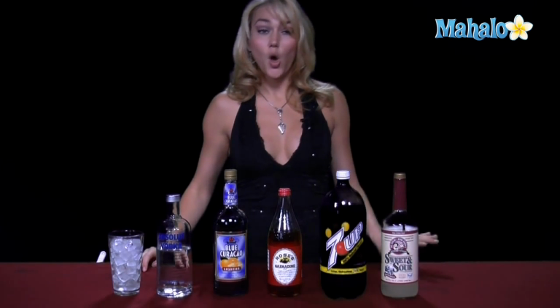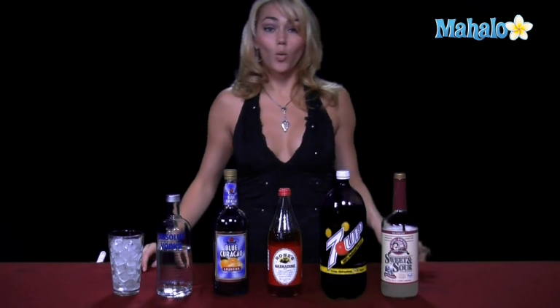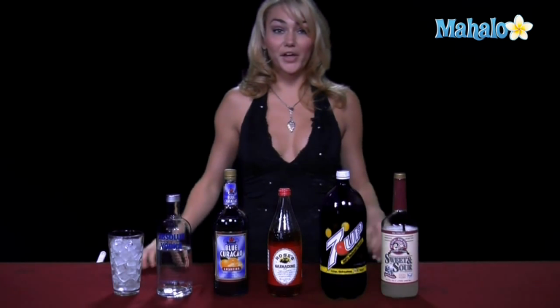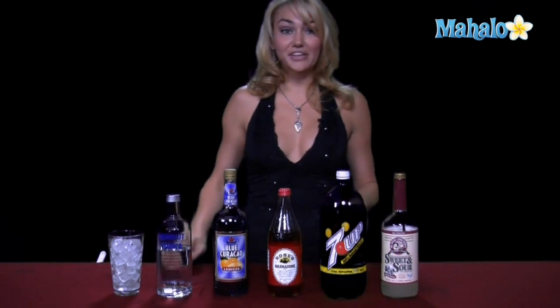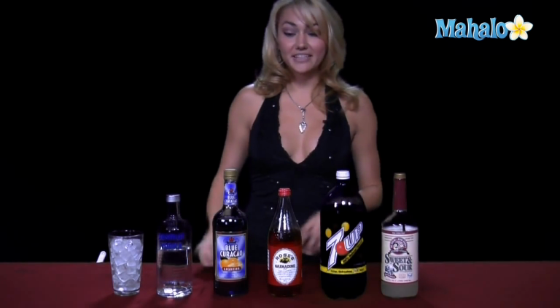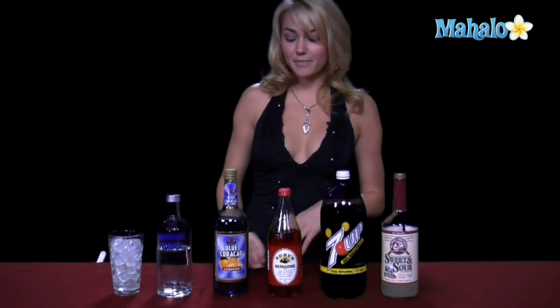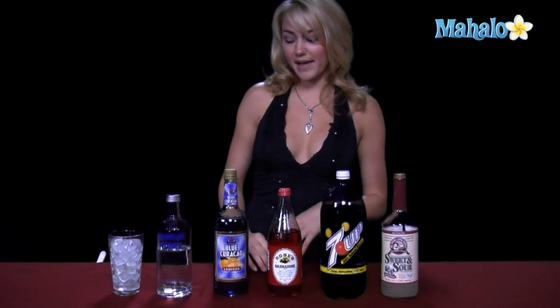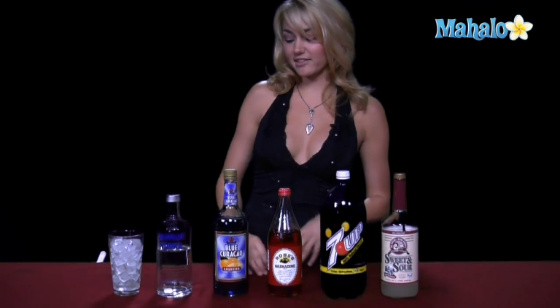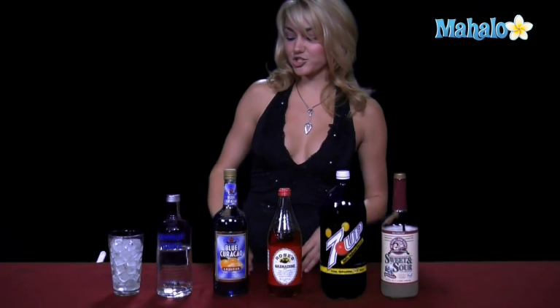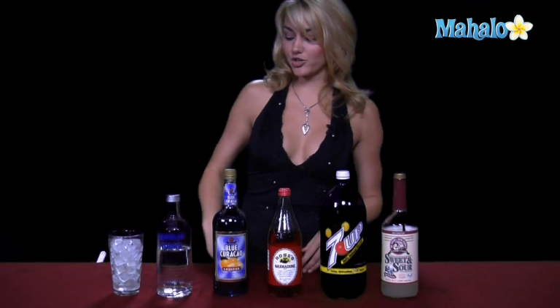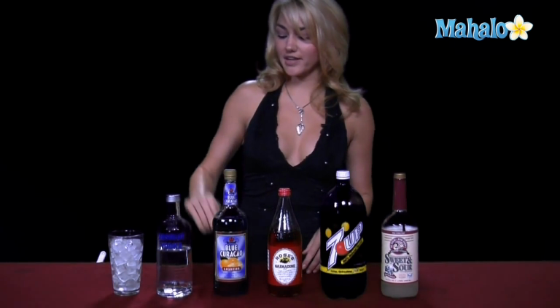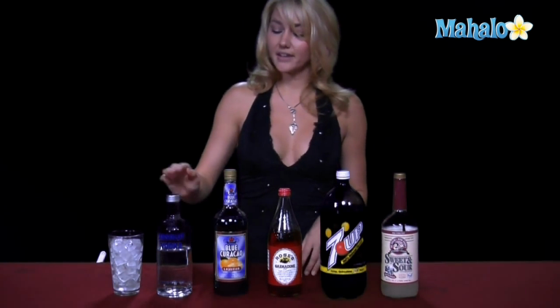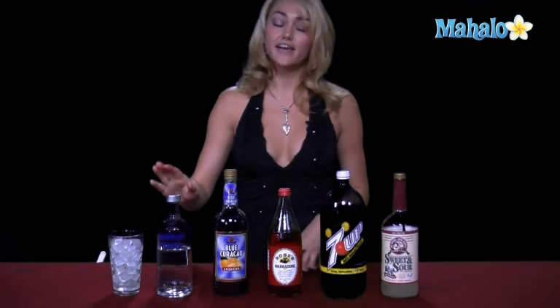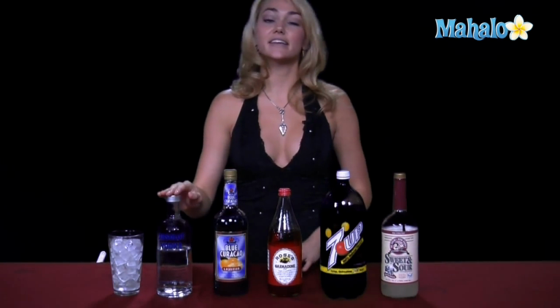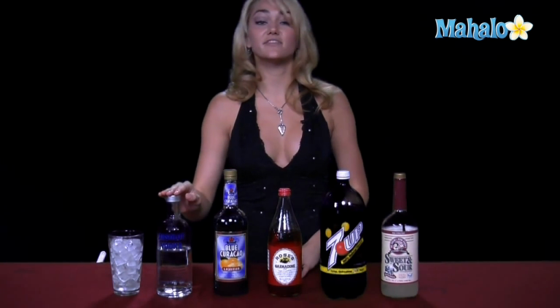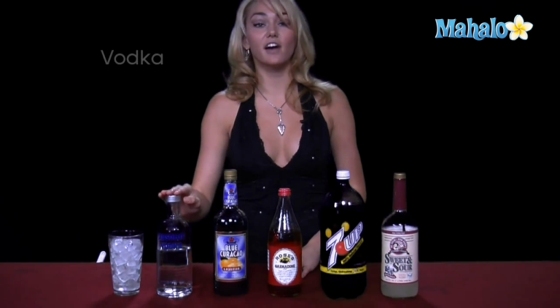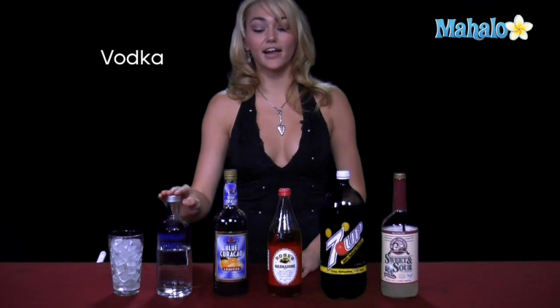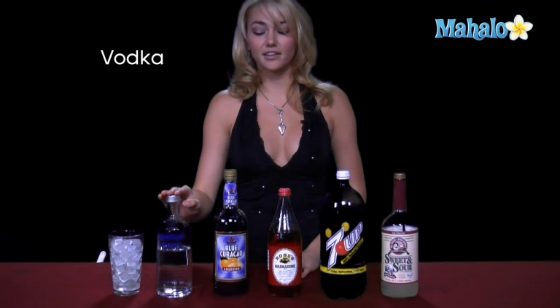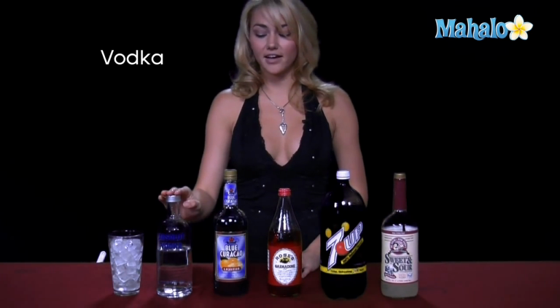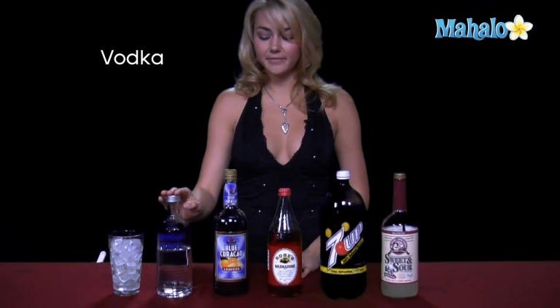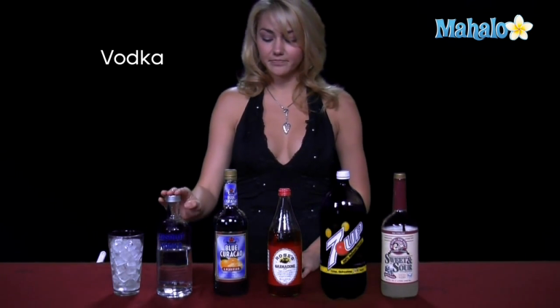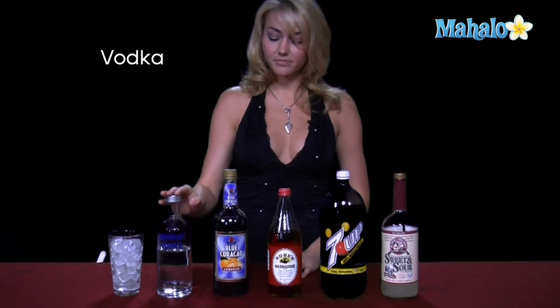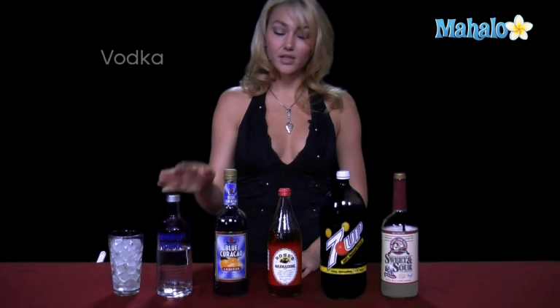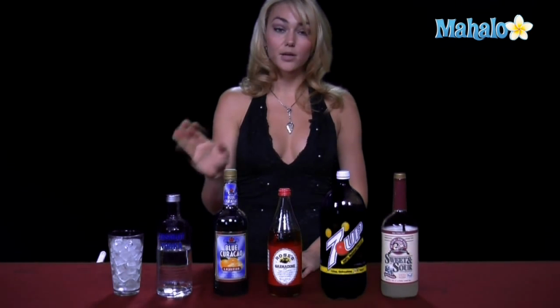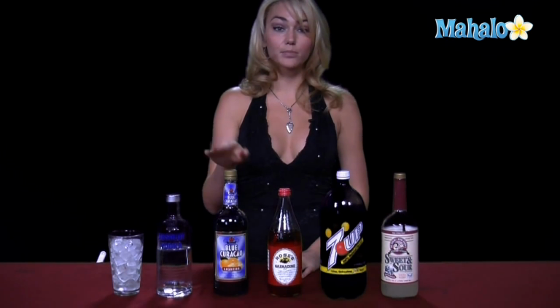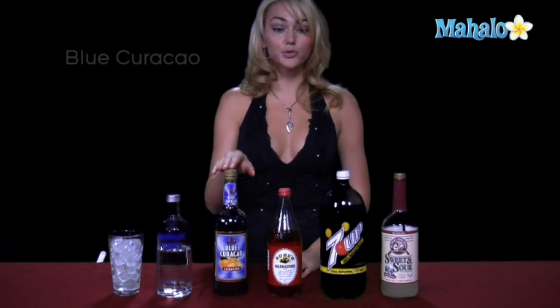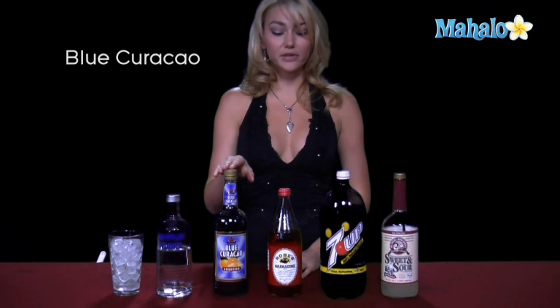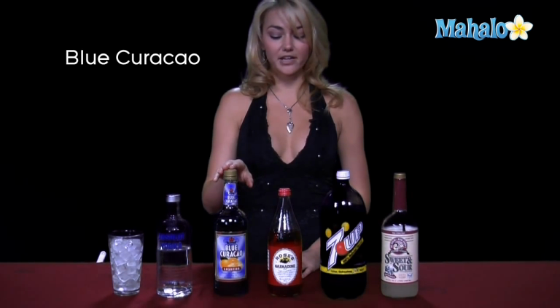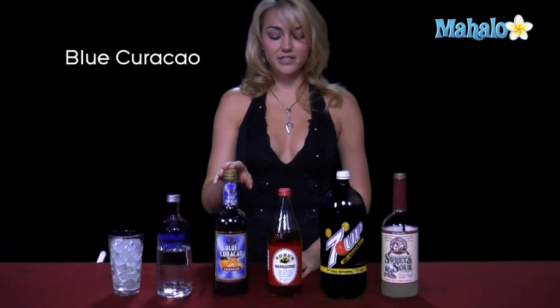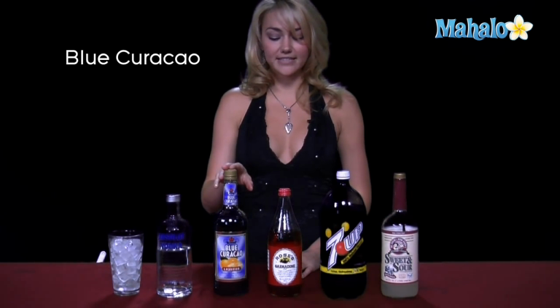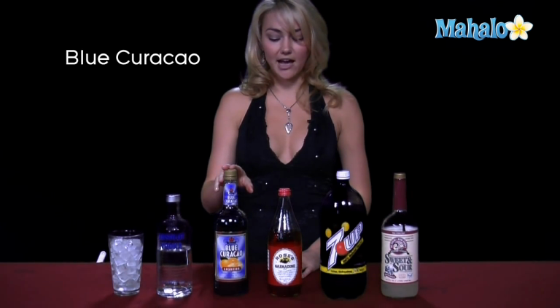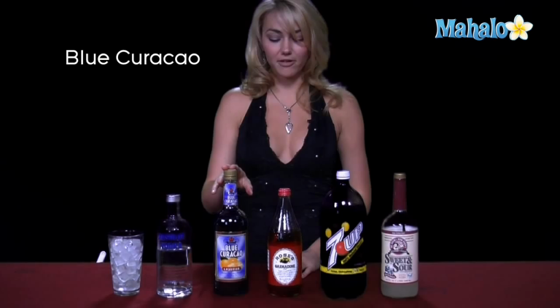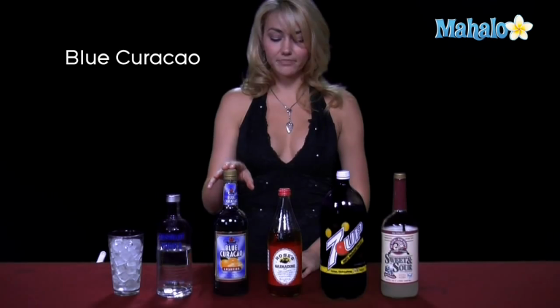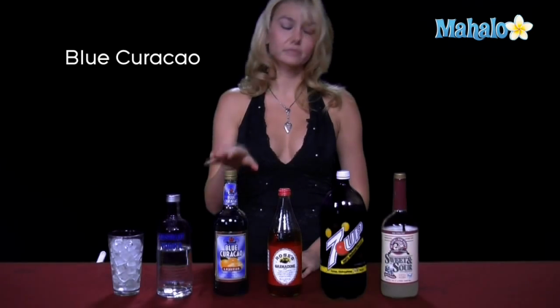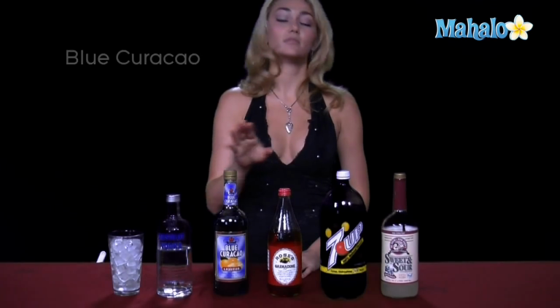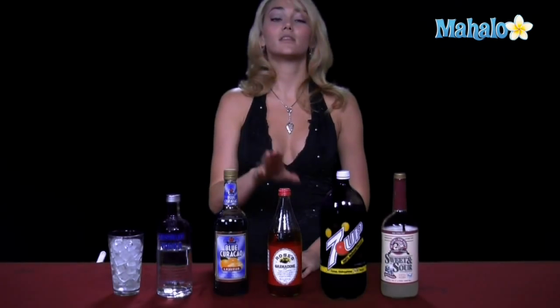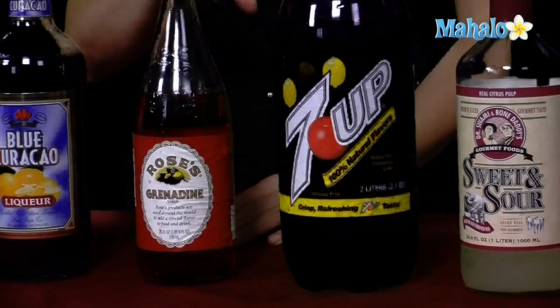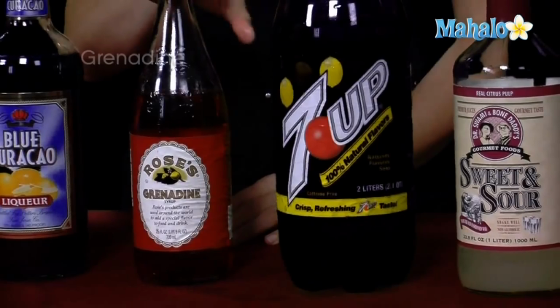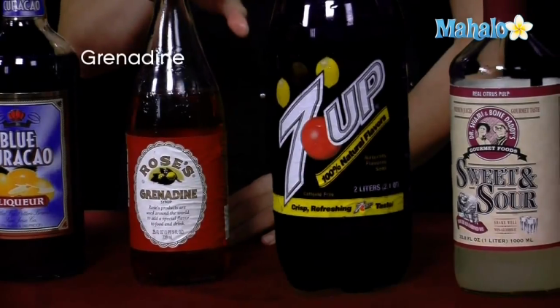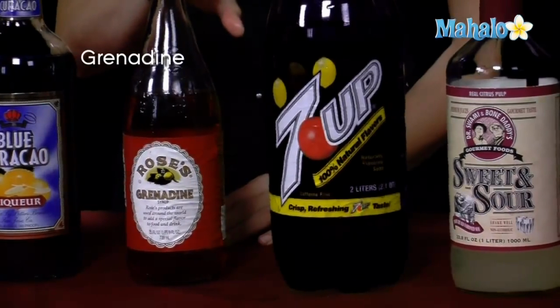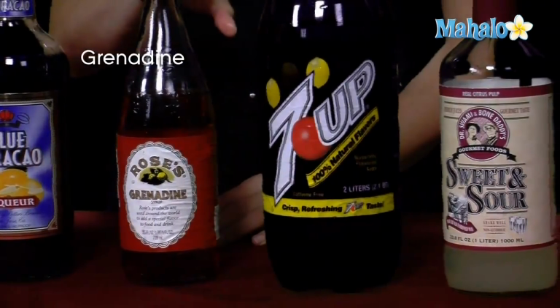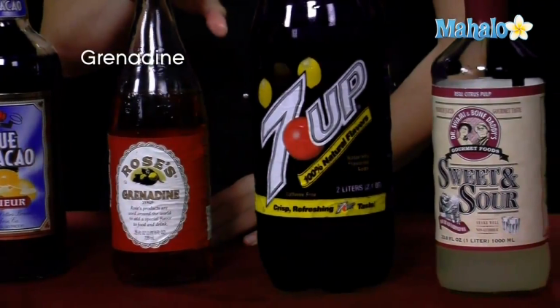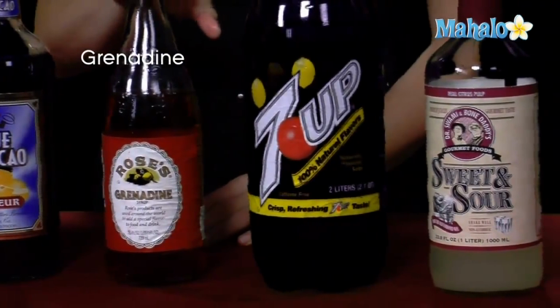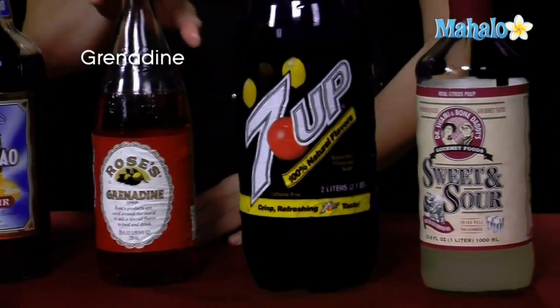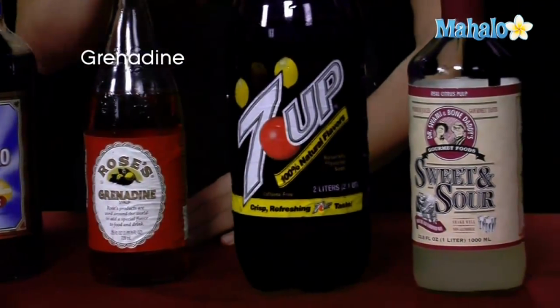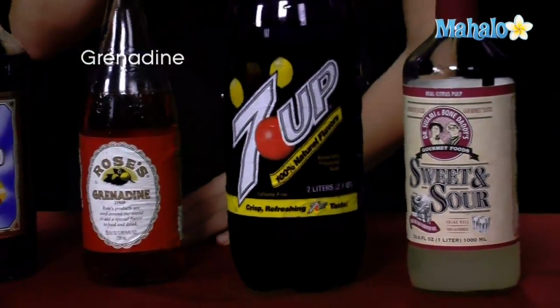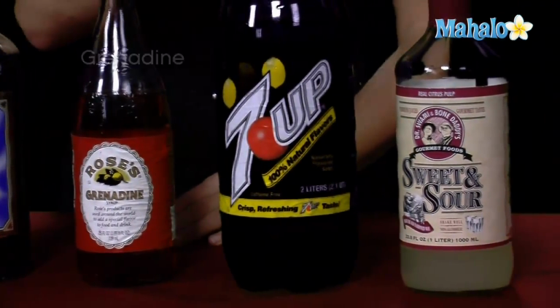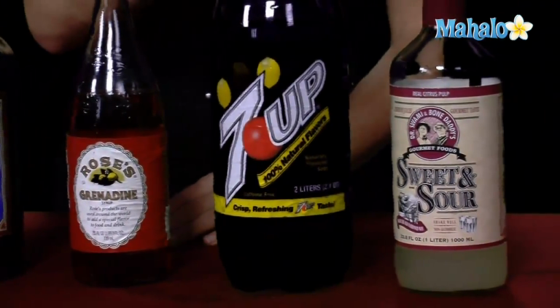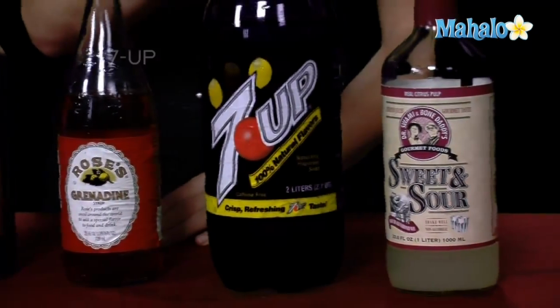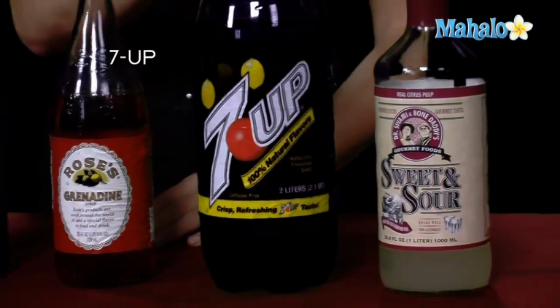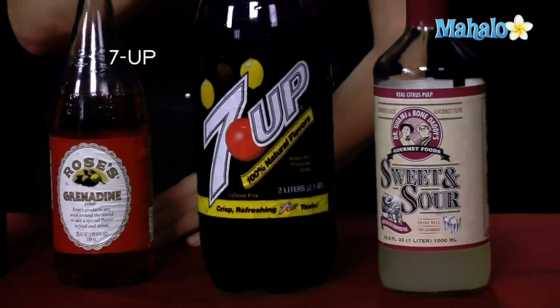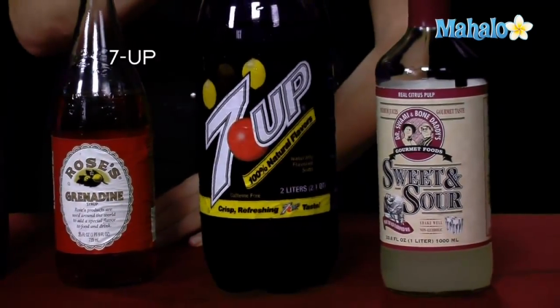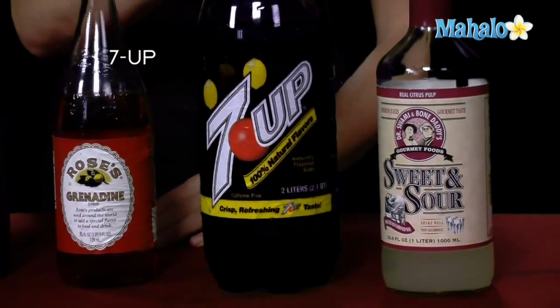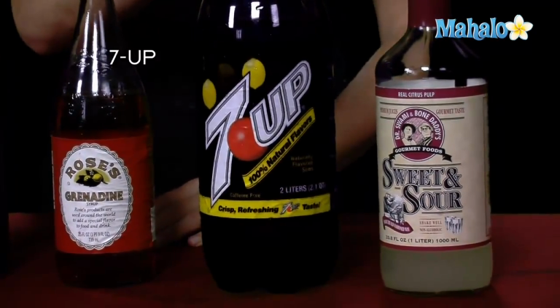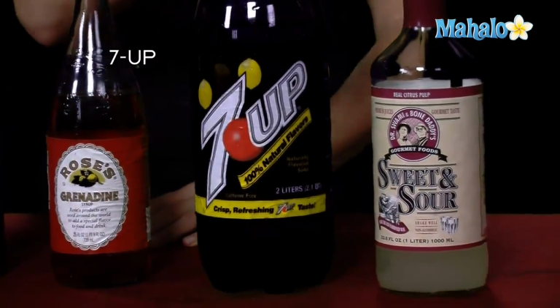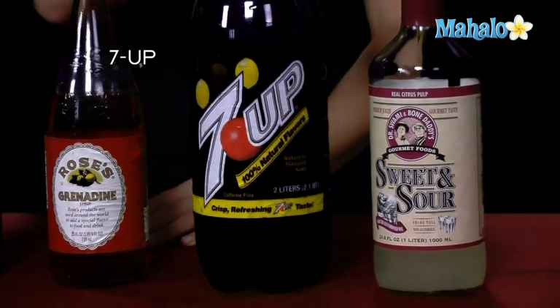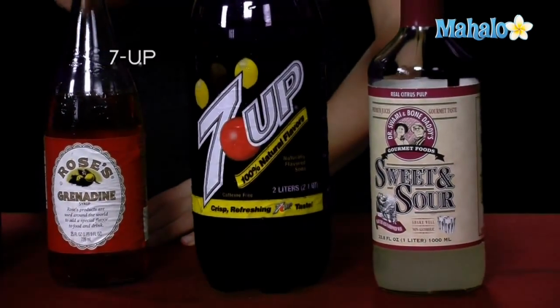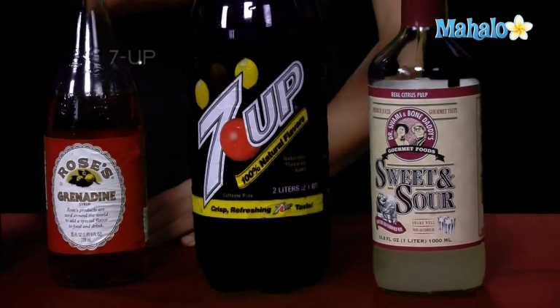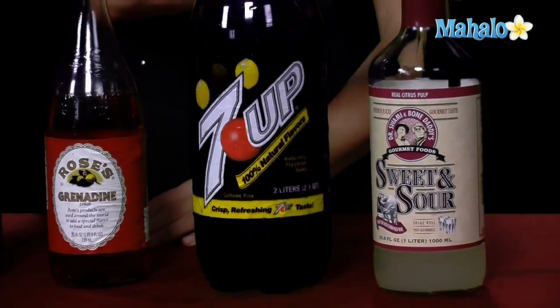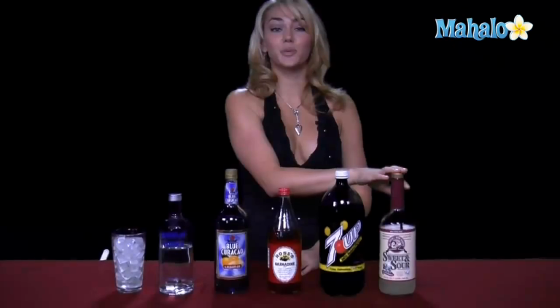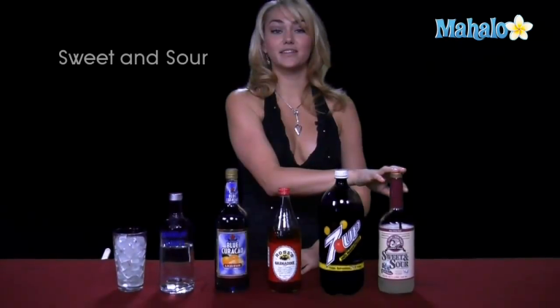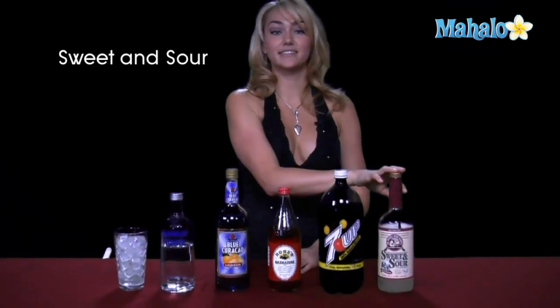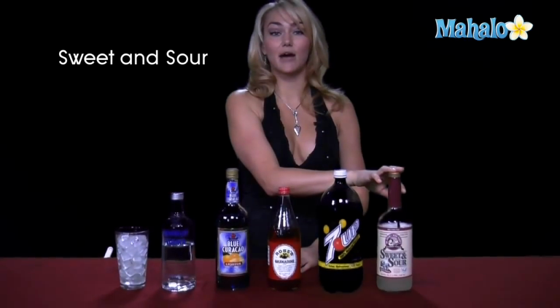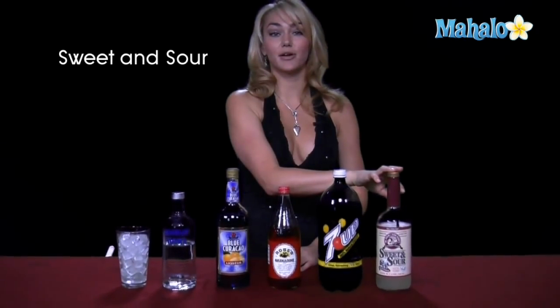What you need to make this drink is vodka, blue curacao, grenadine, 7-Up, and sweet and sour.